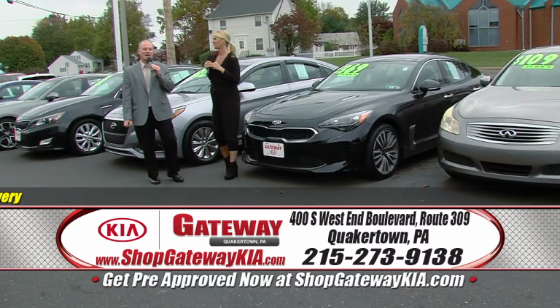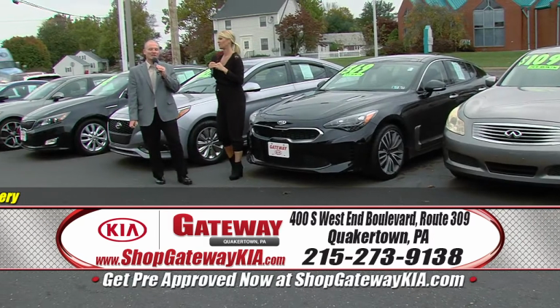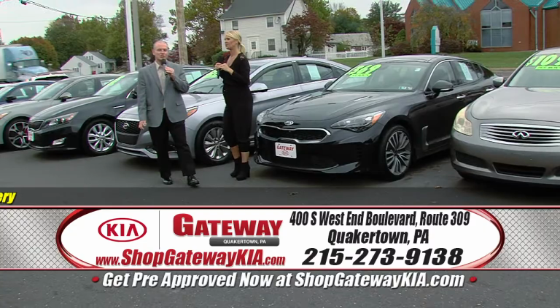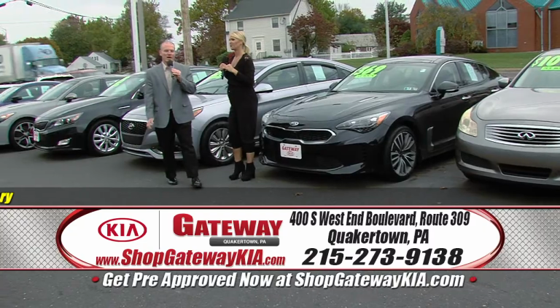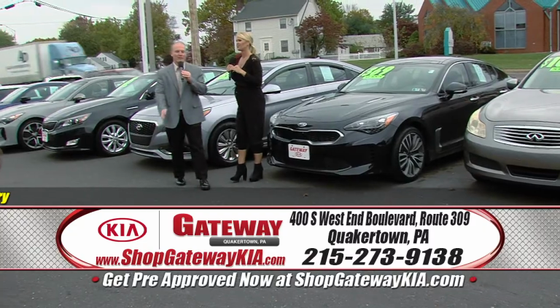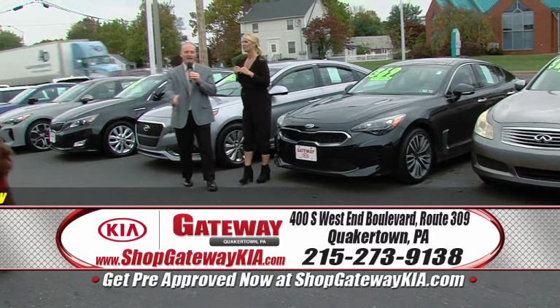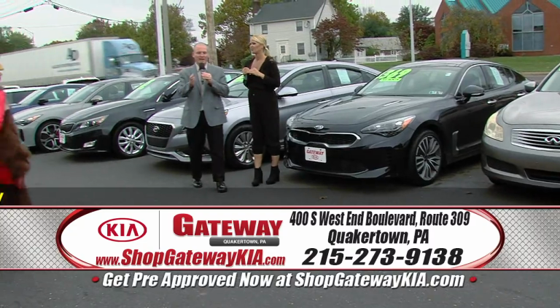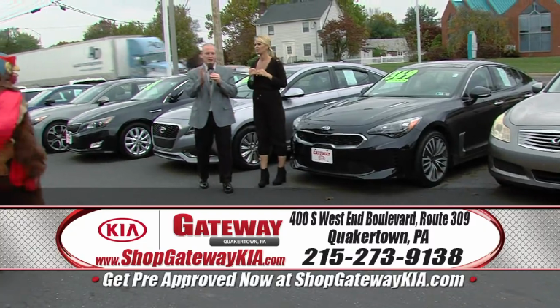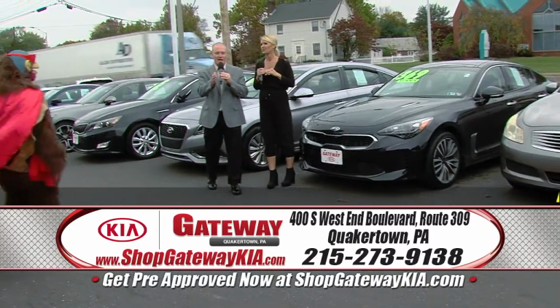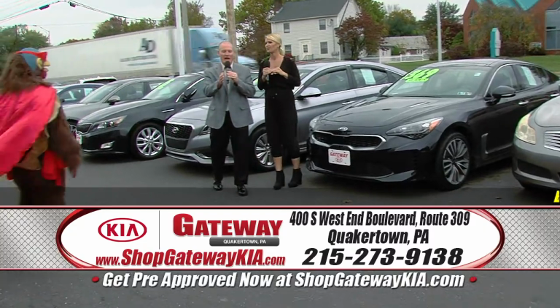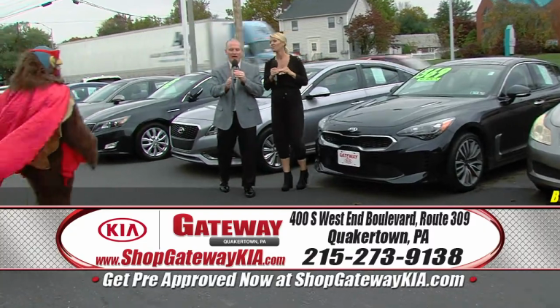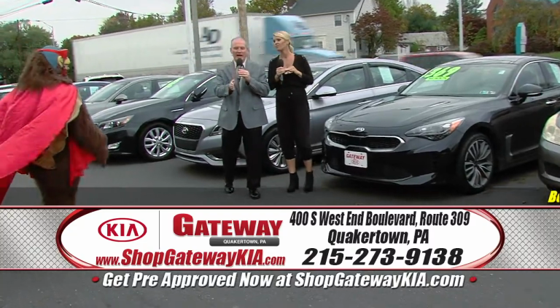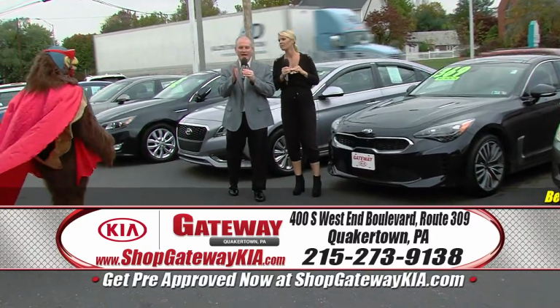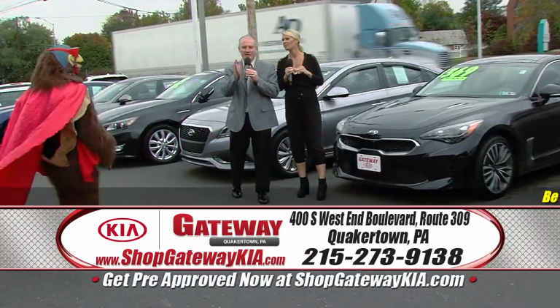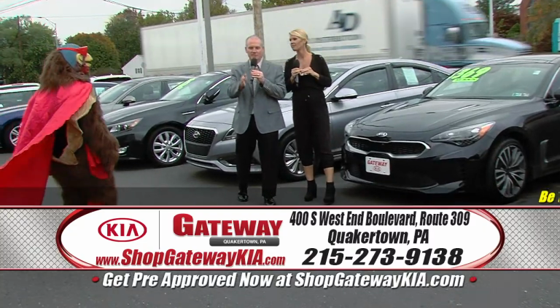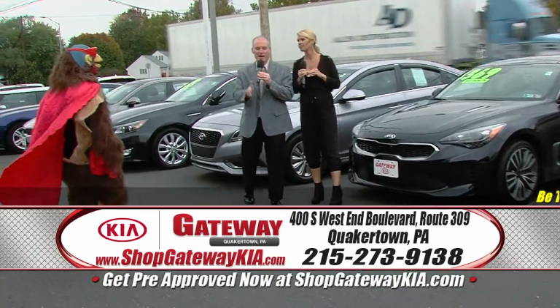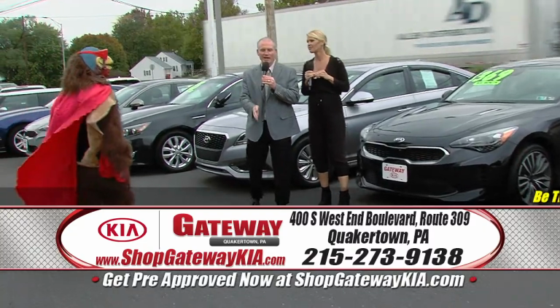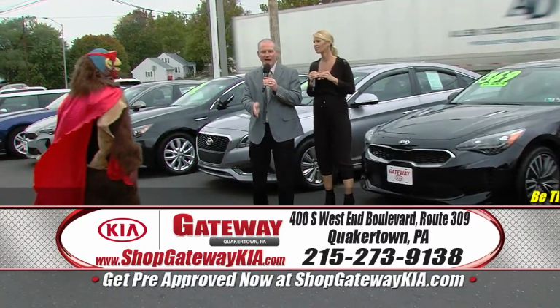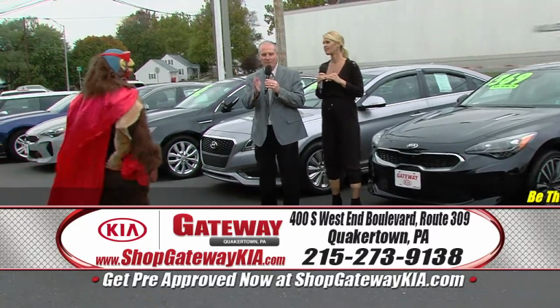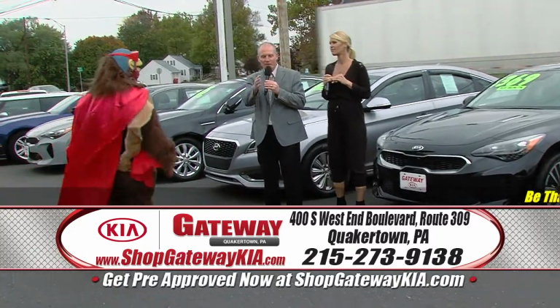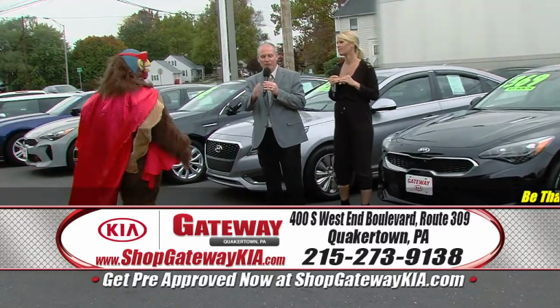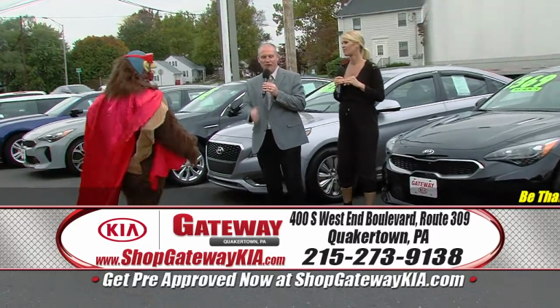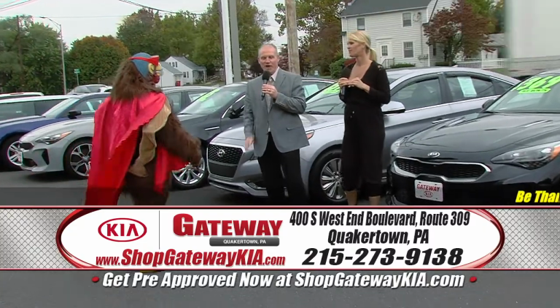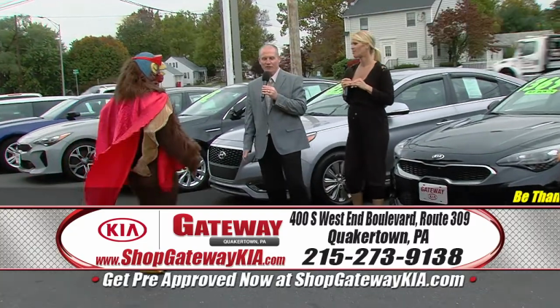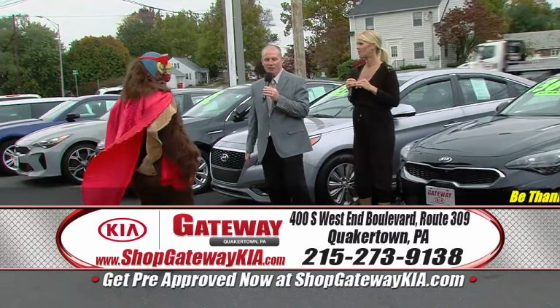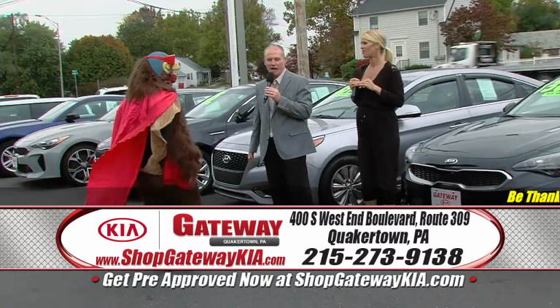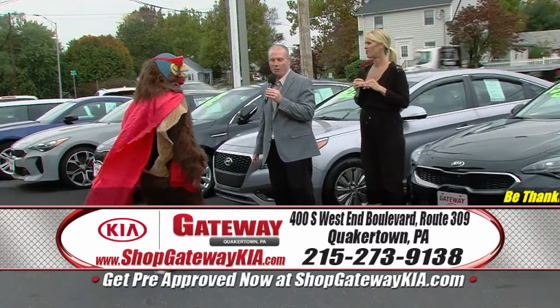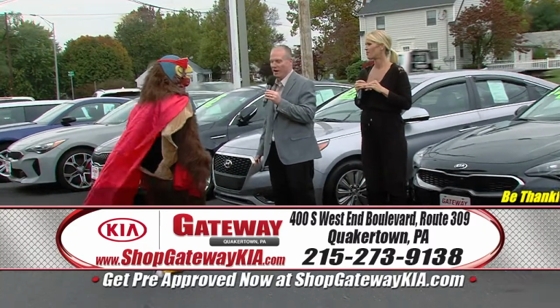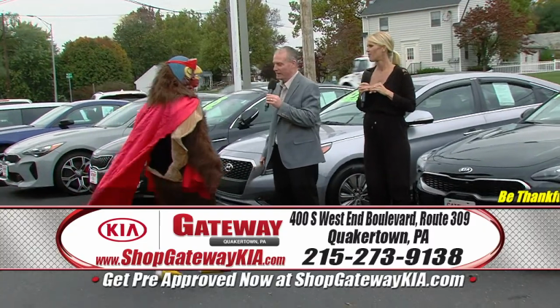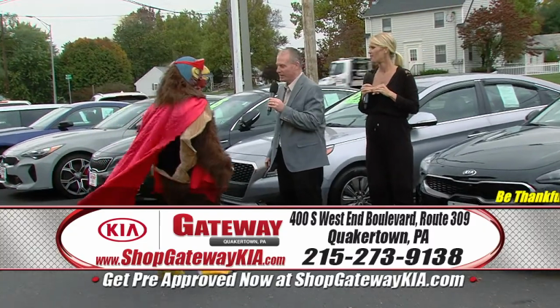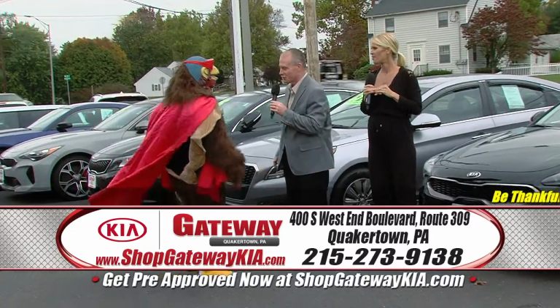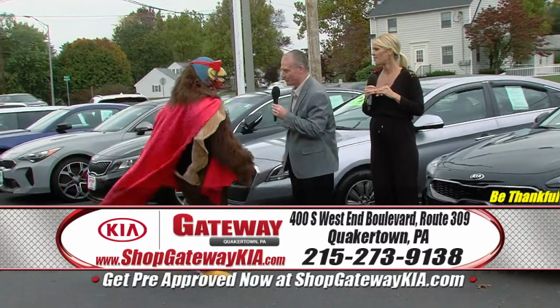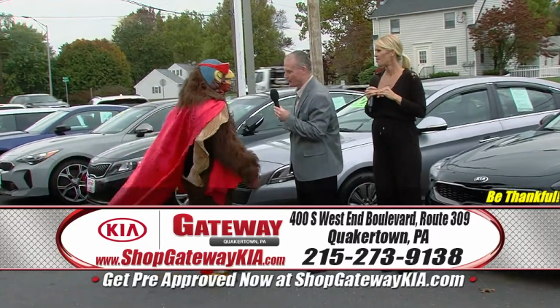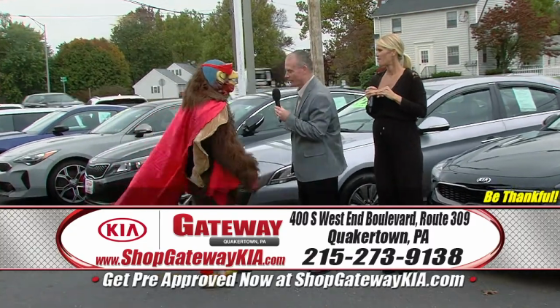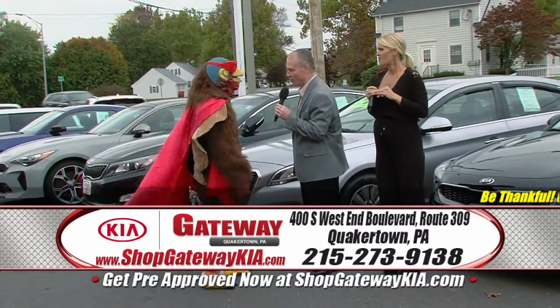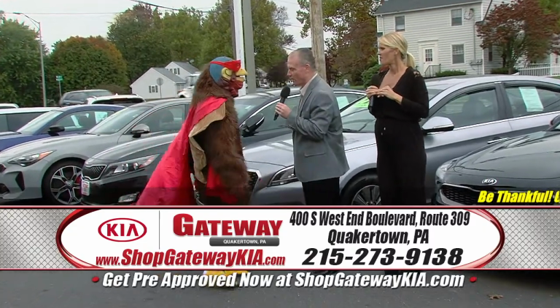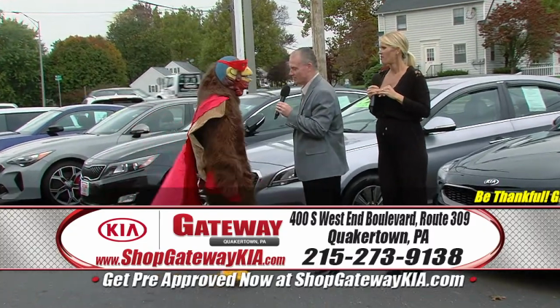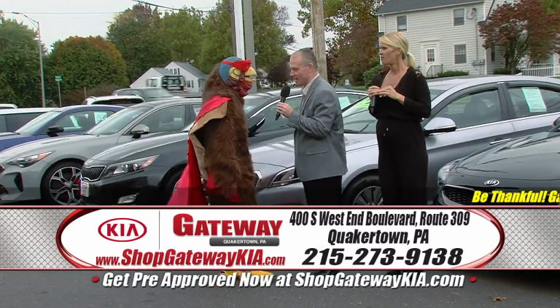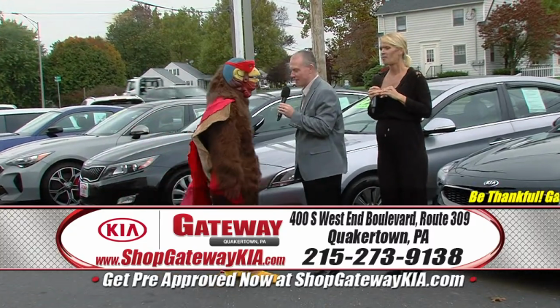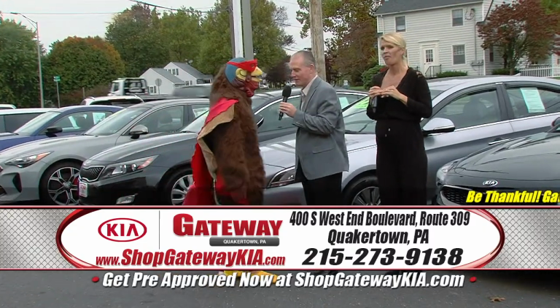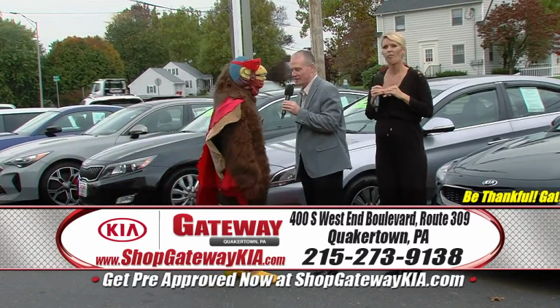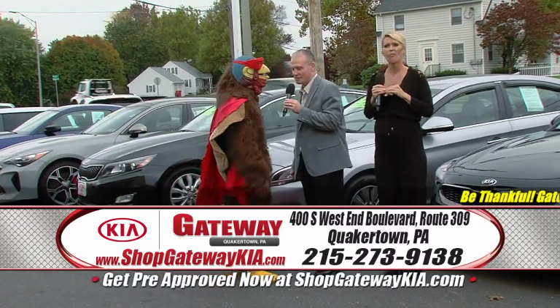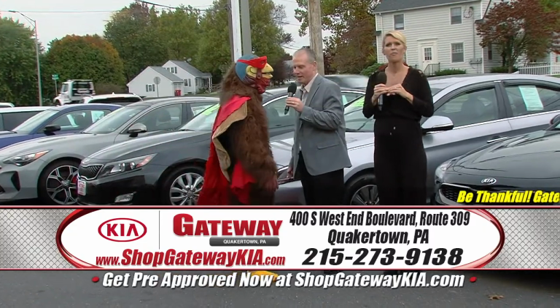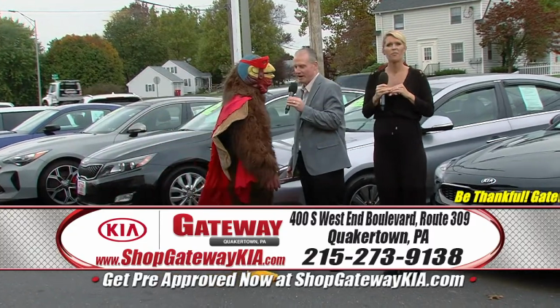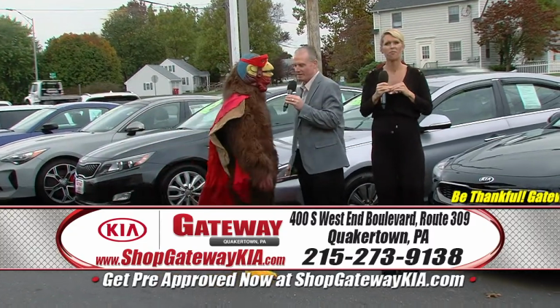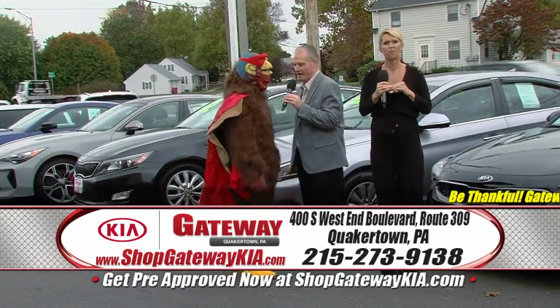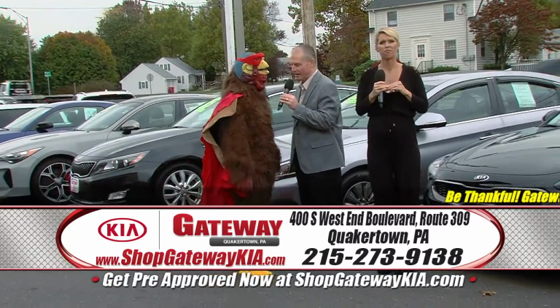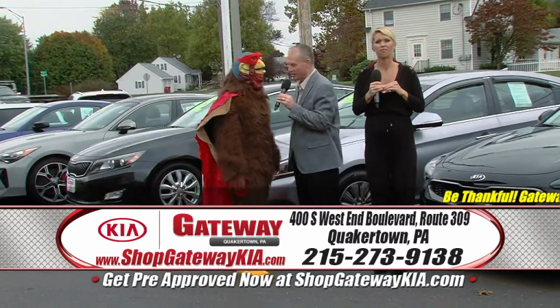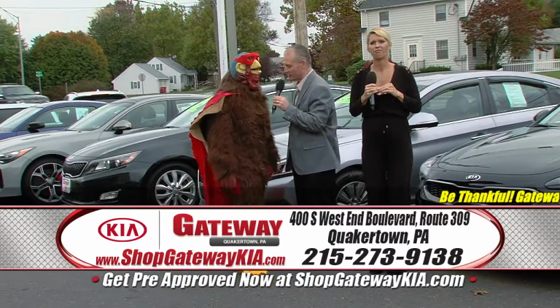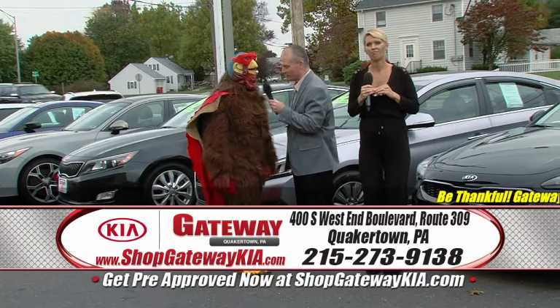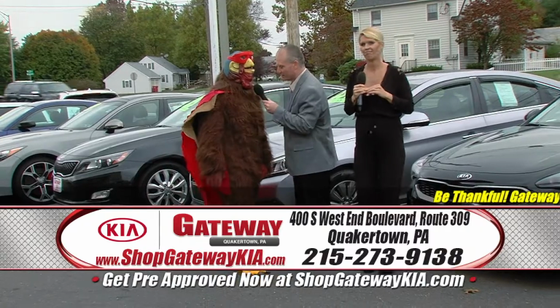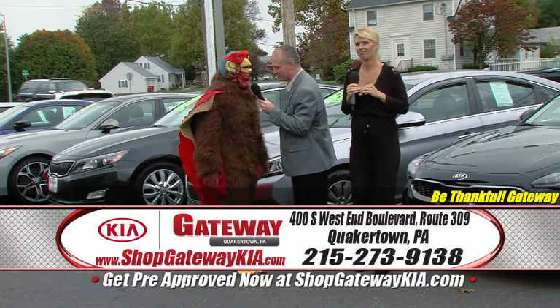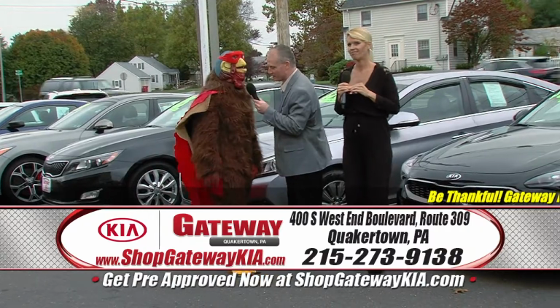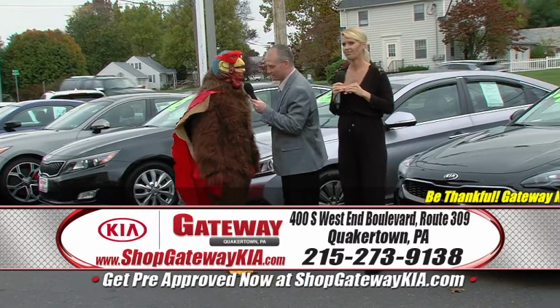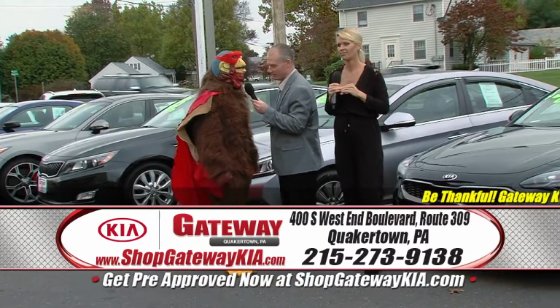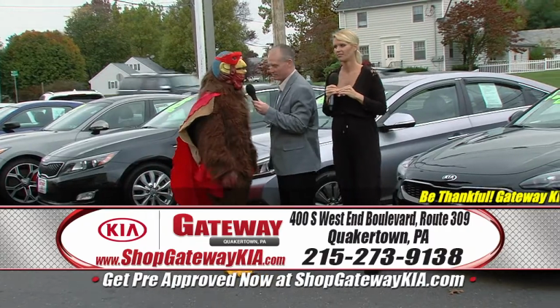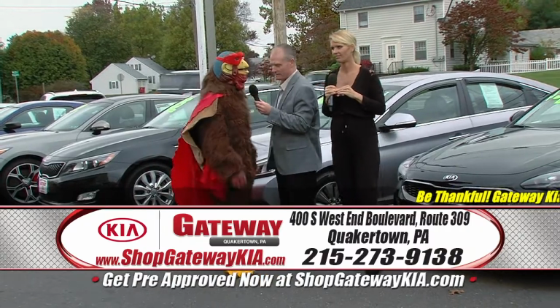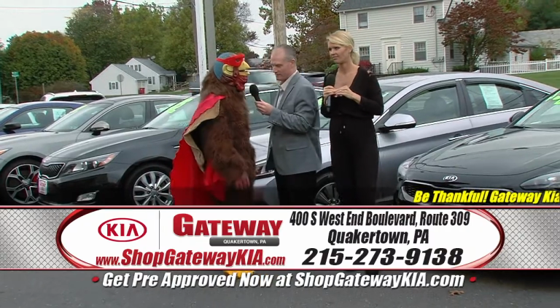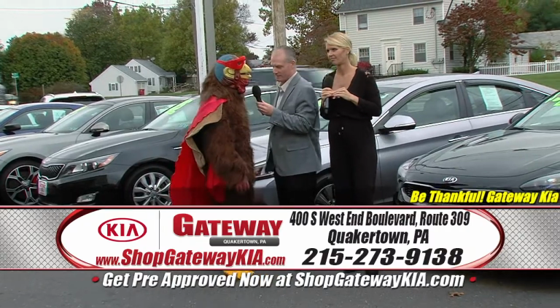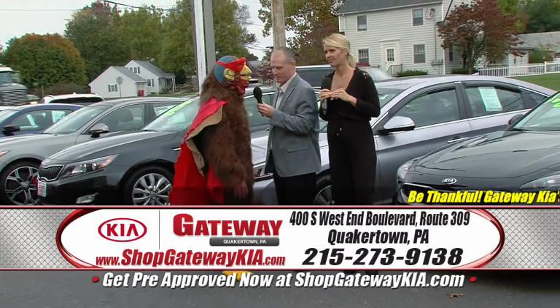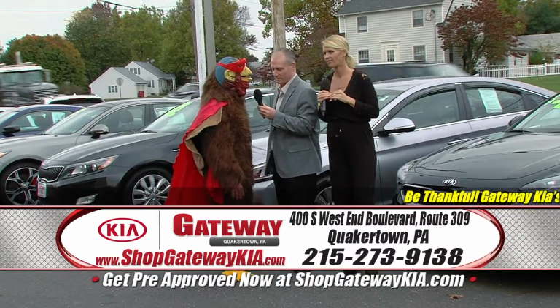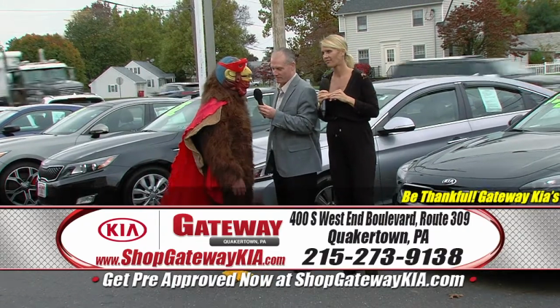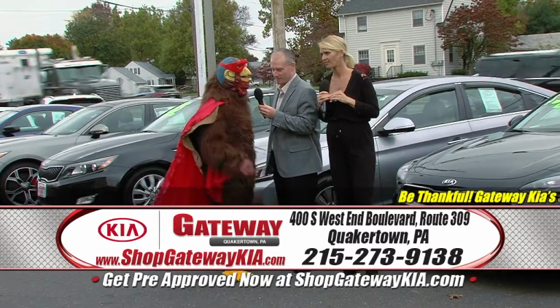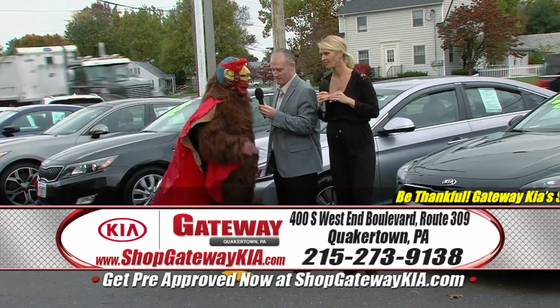It's Saturday, it's Monday — be thankful. It's Gateway Kia Superhero Saving Spectacular.